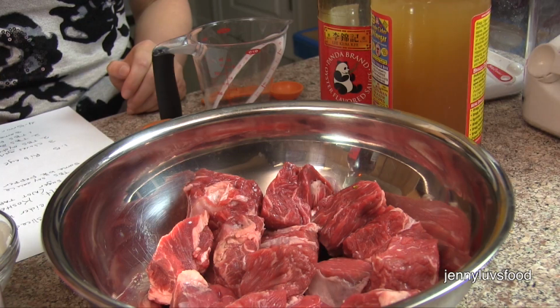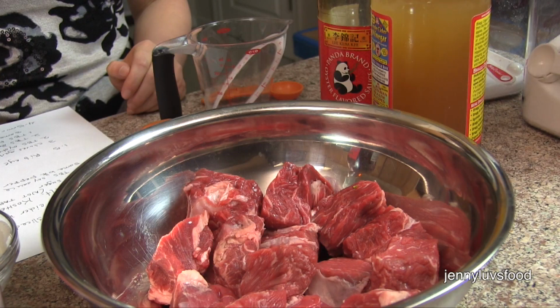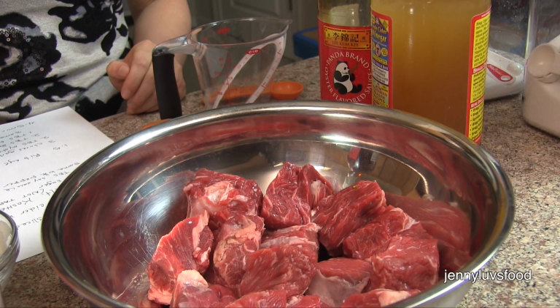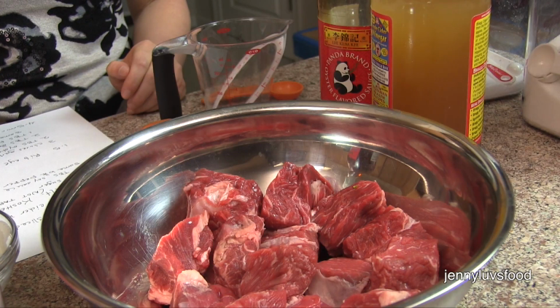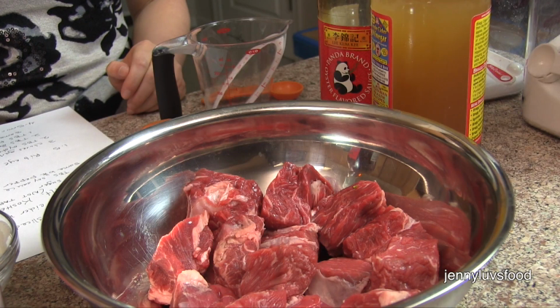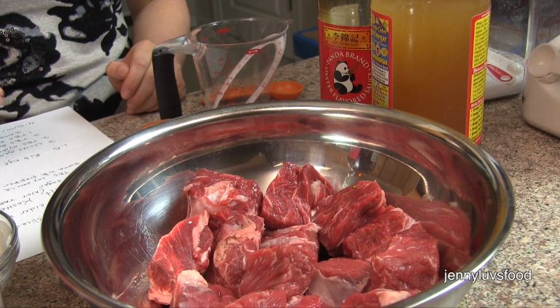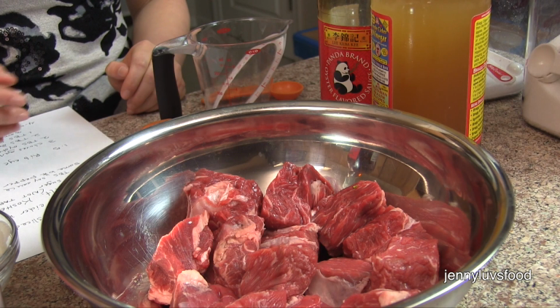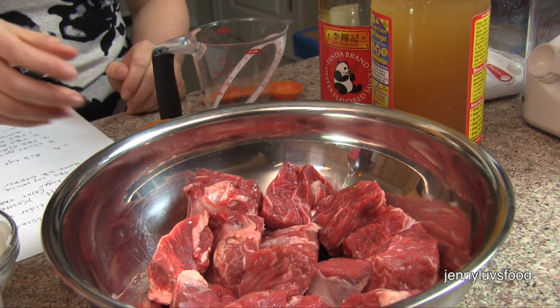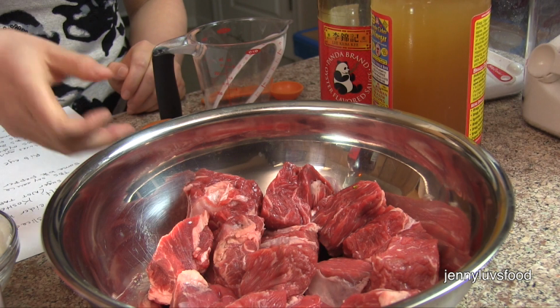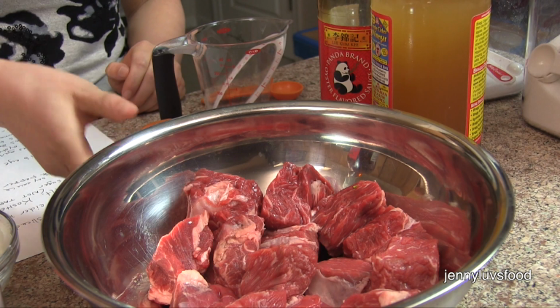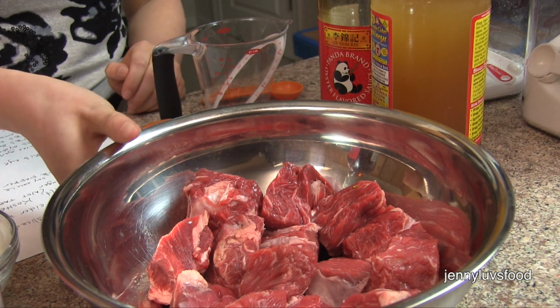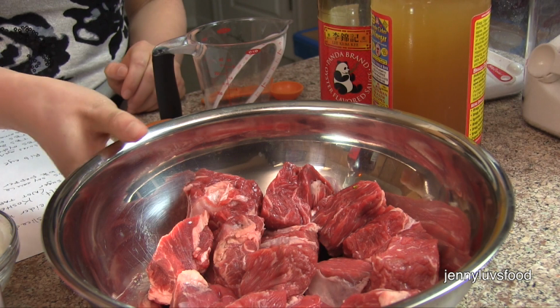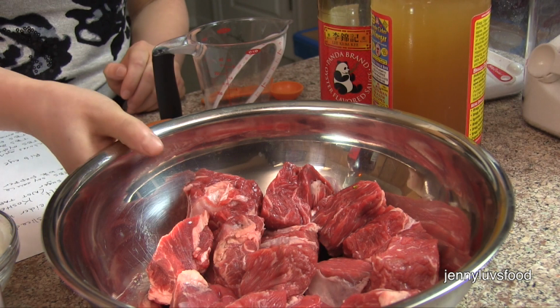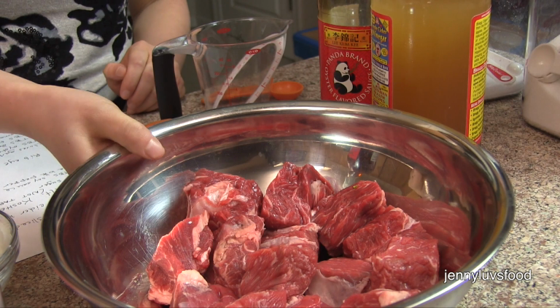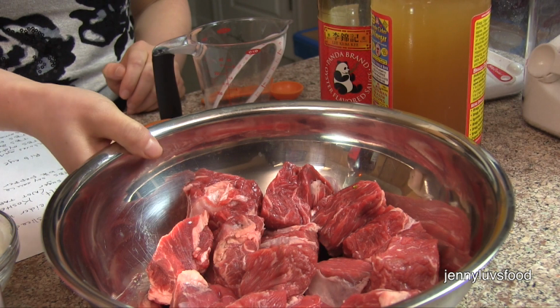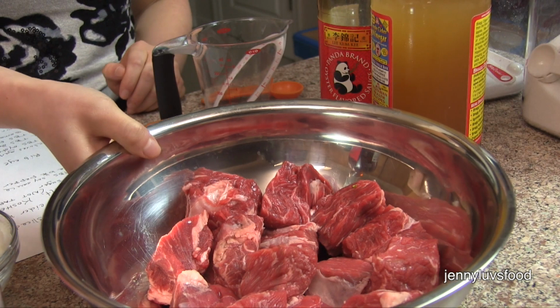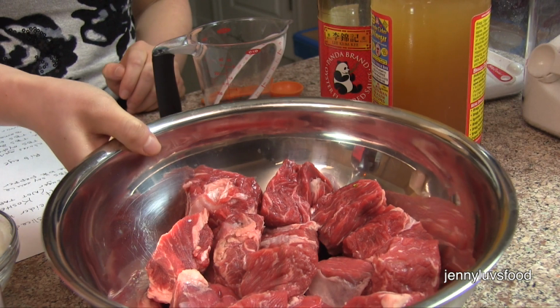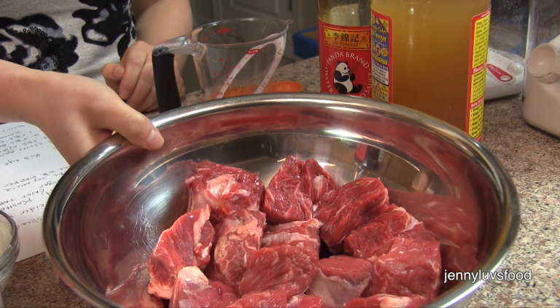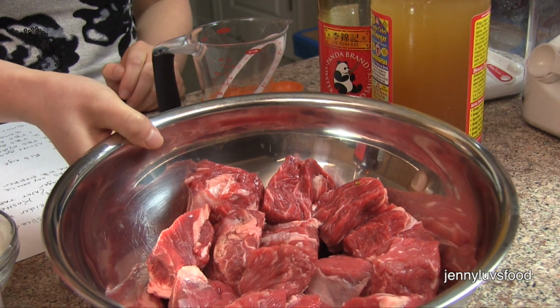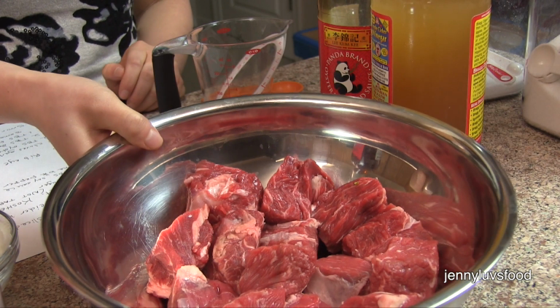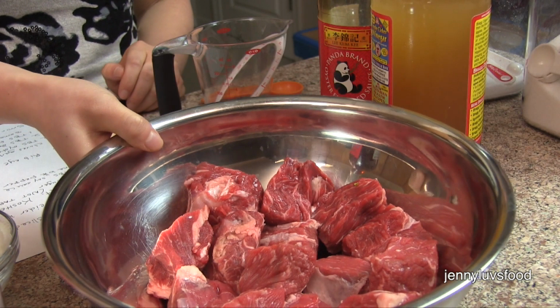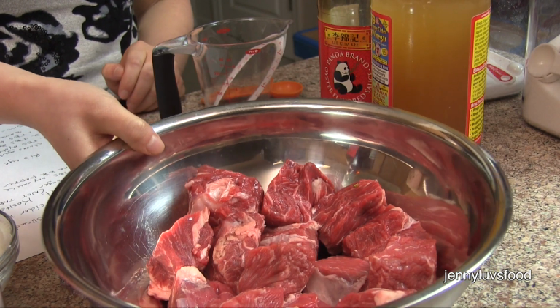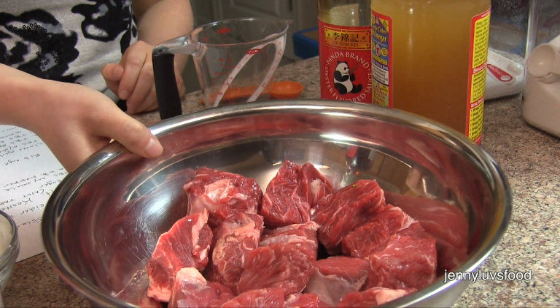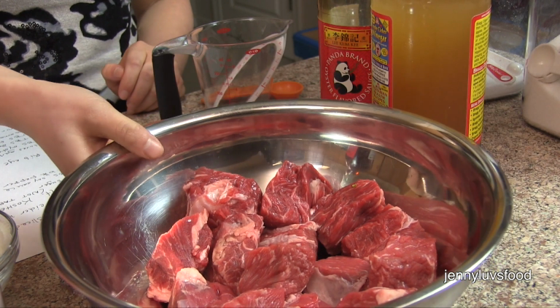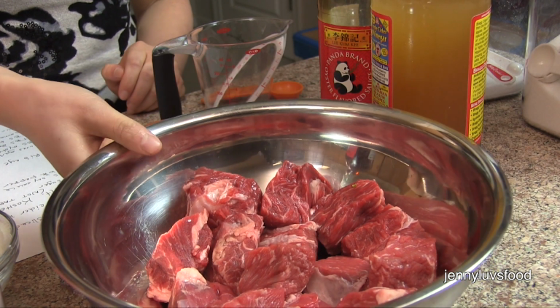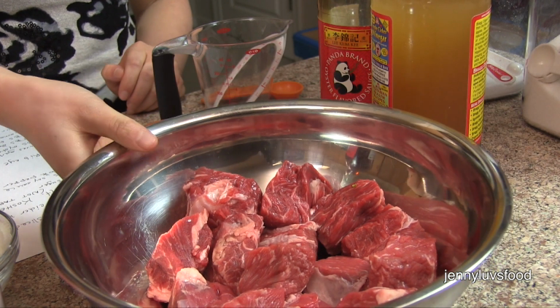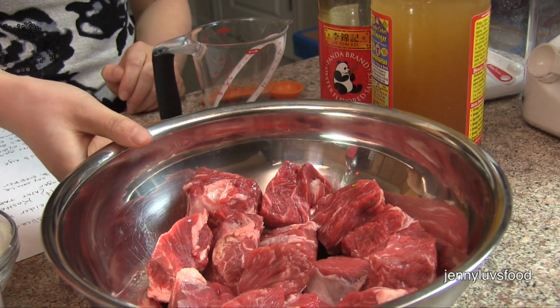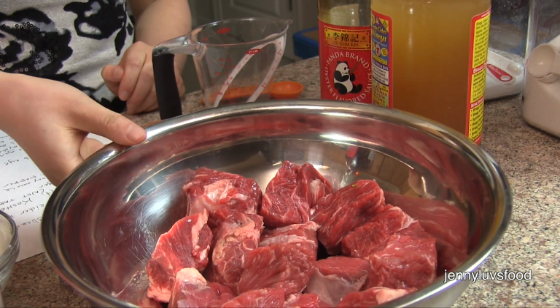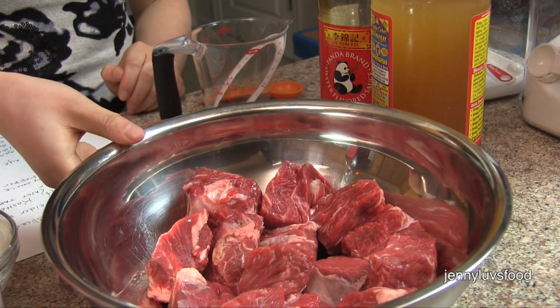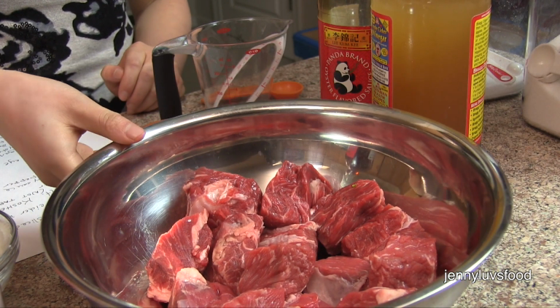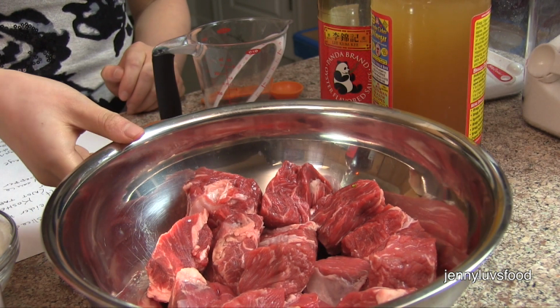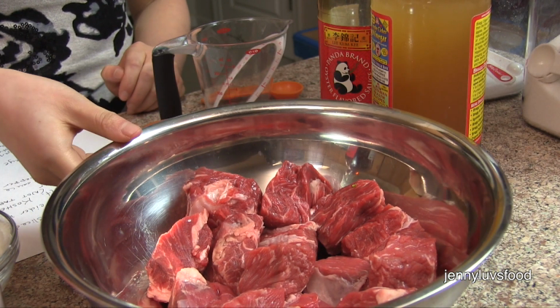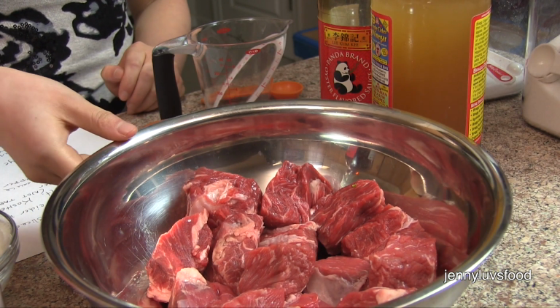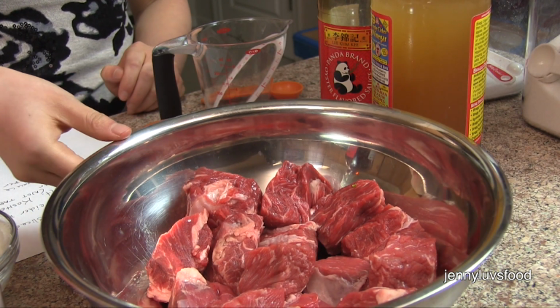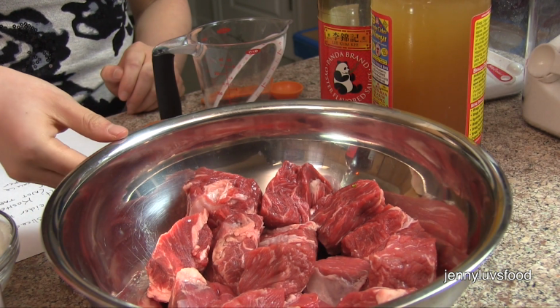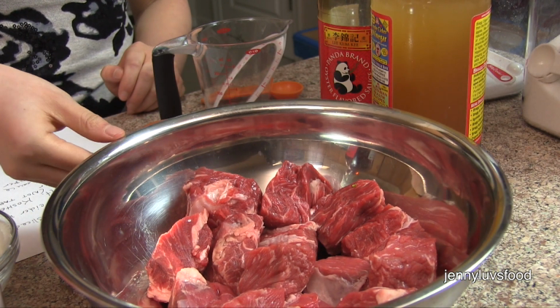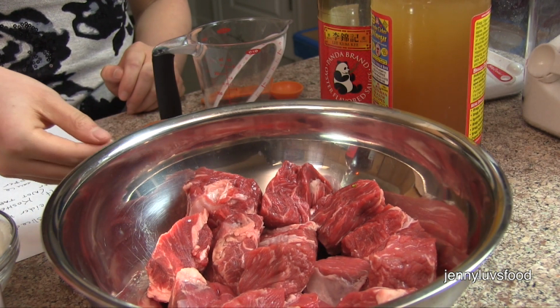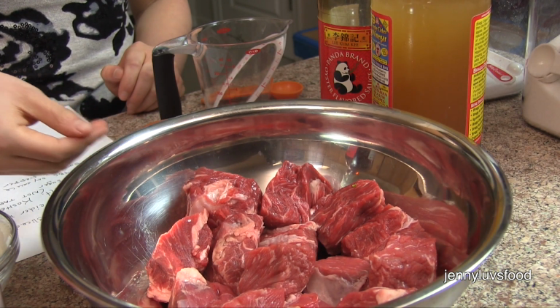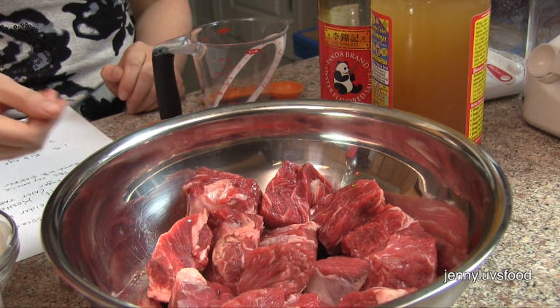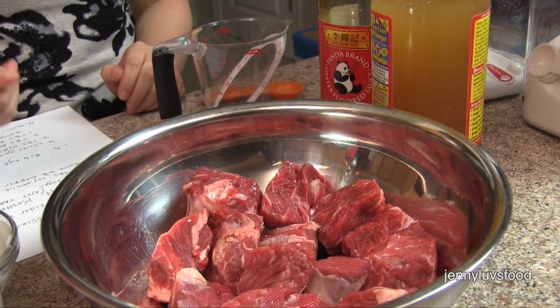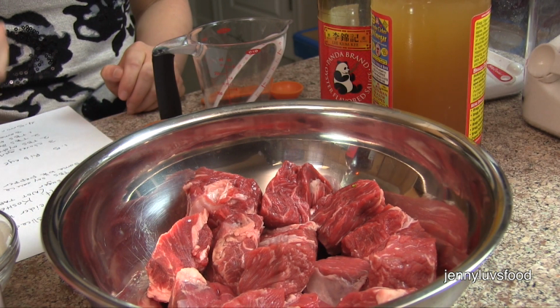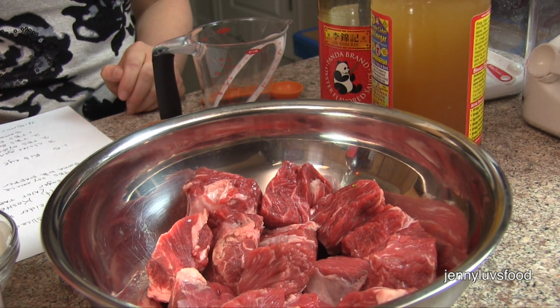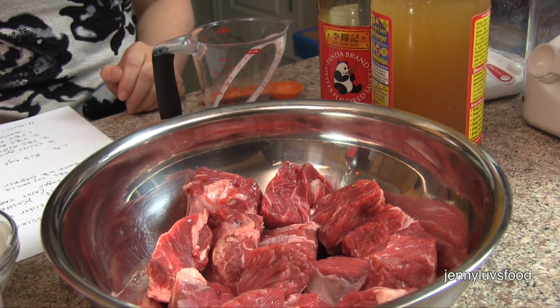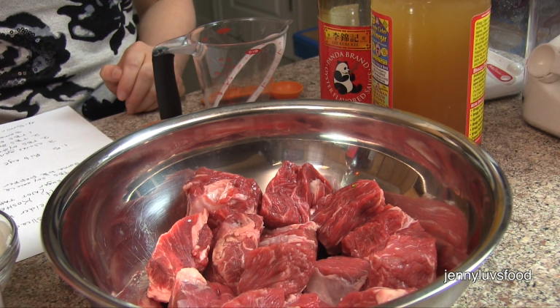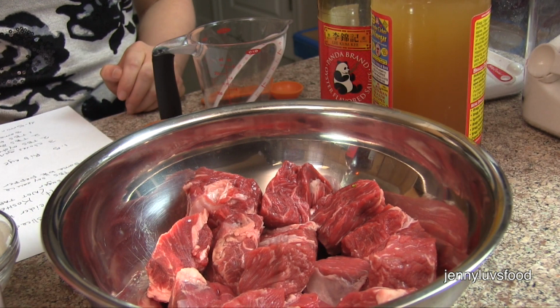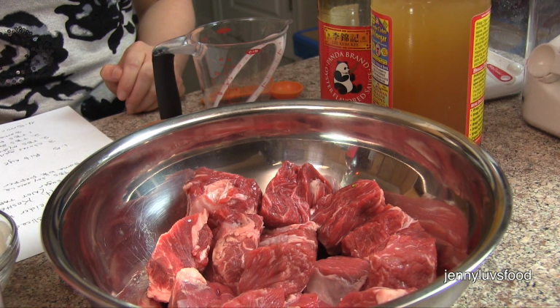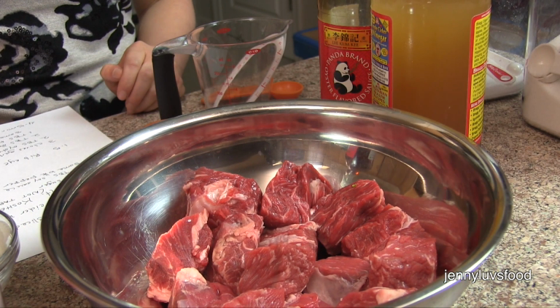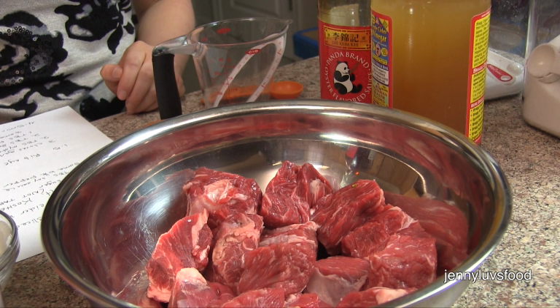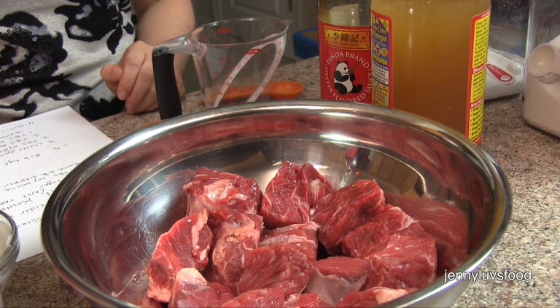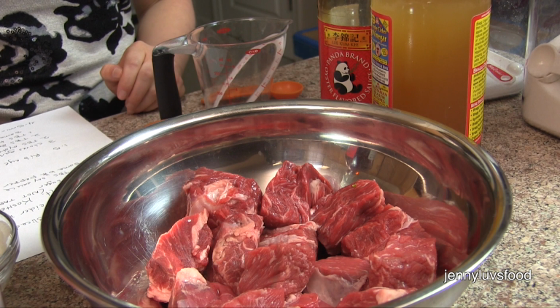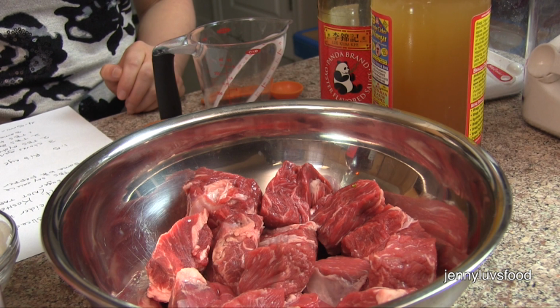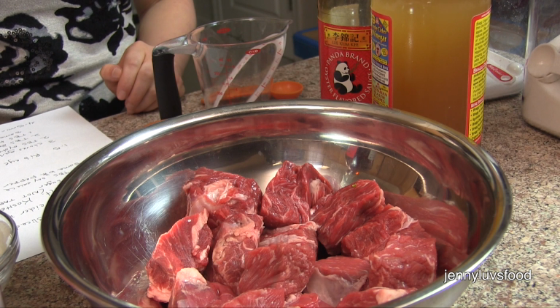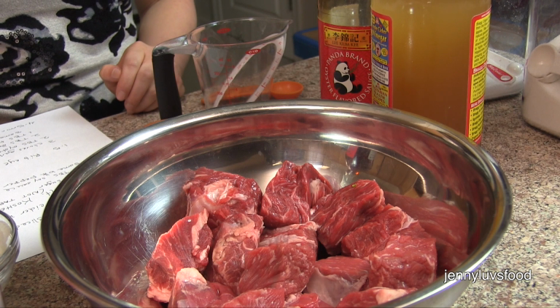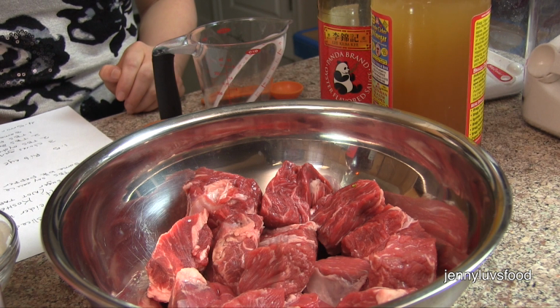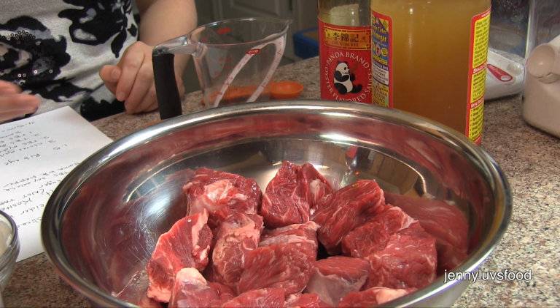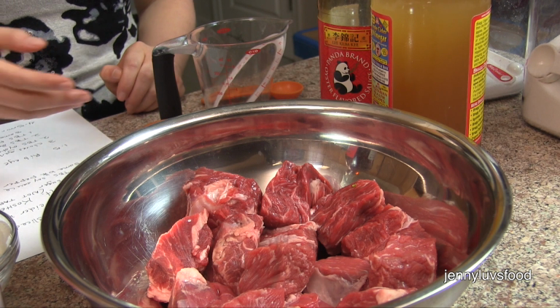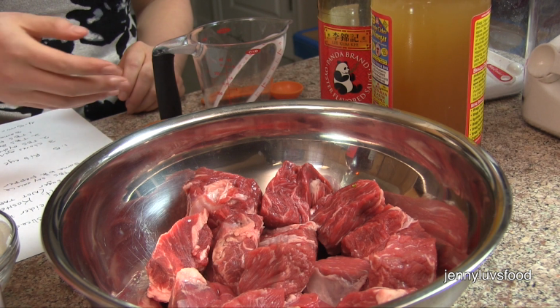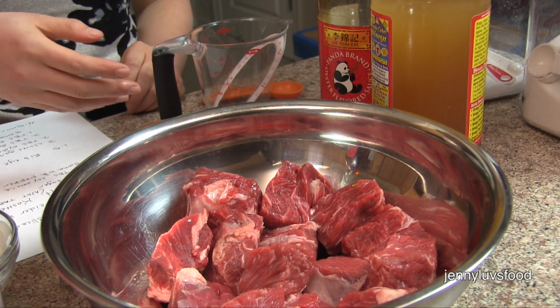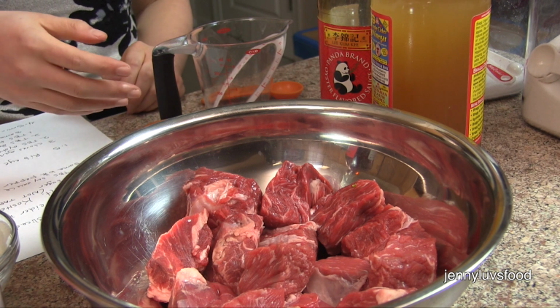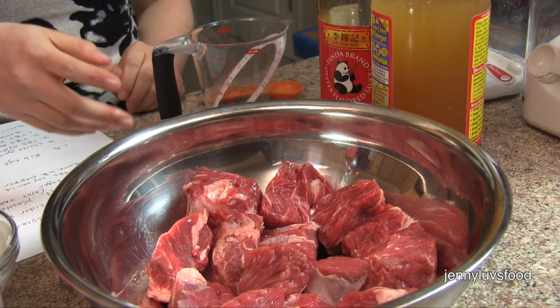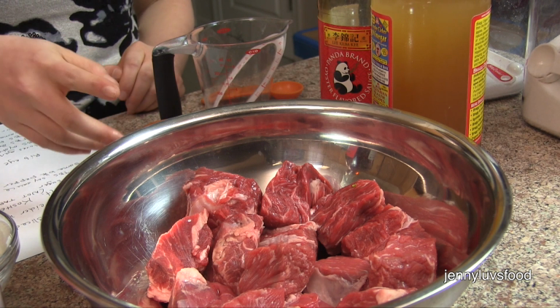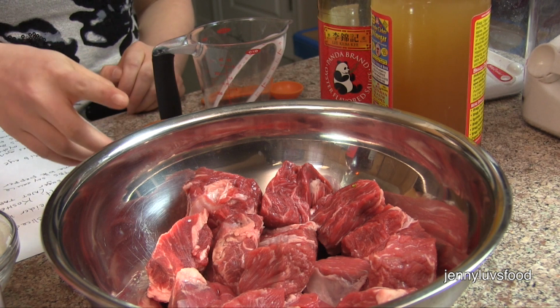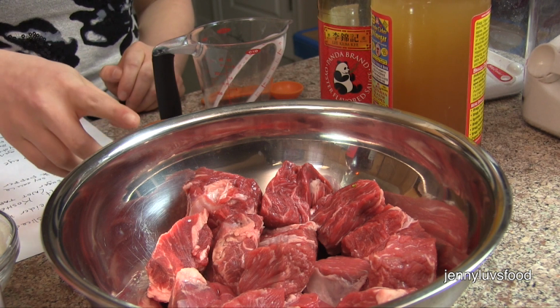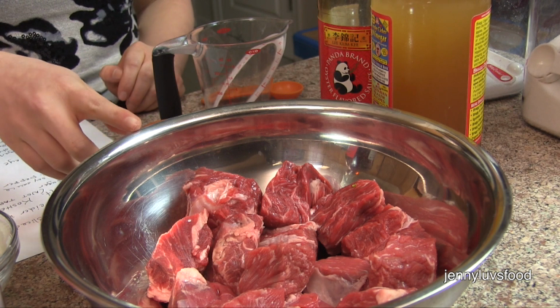What we're going to need is 1.5 pounds of steak. We're using ribeye, and we're going to cut it into 1.5 inch cubes.